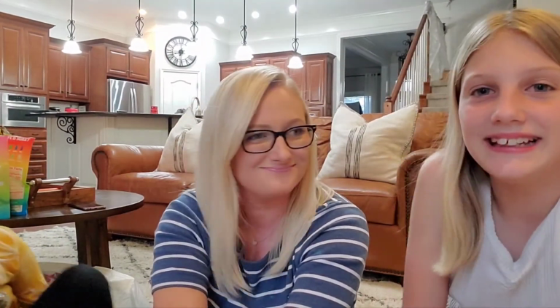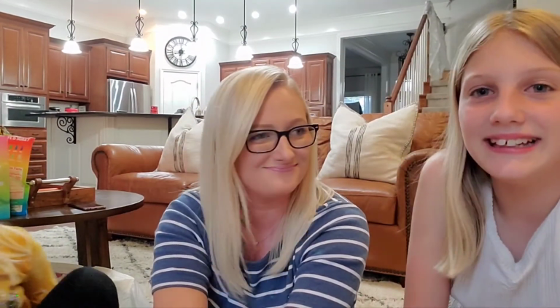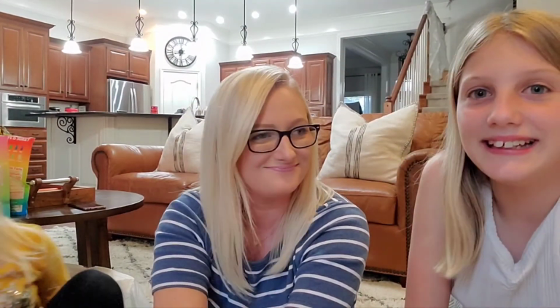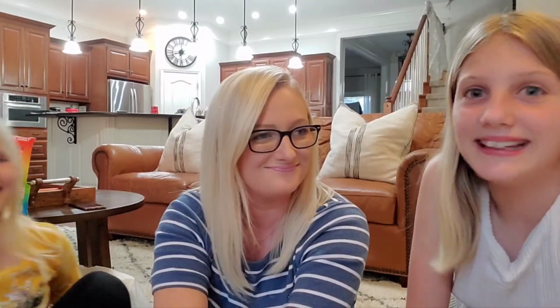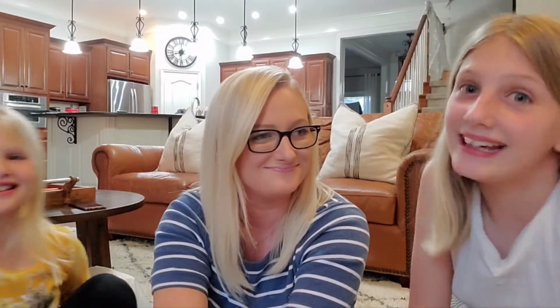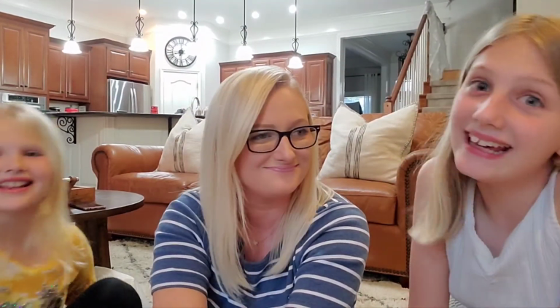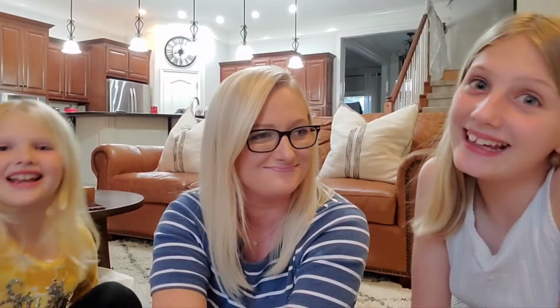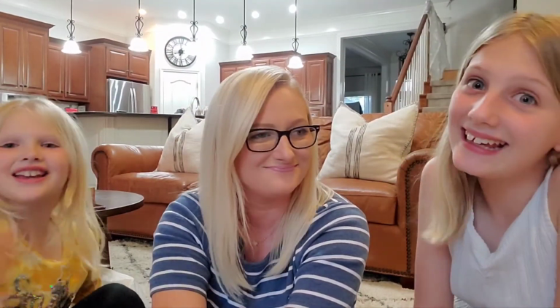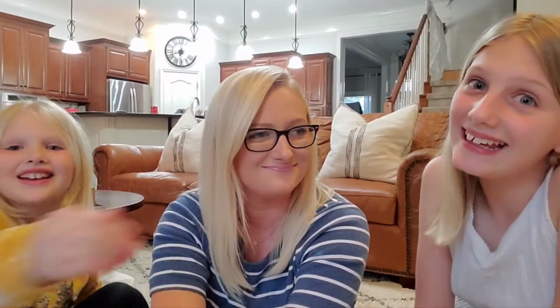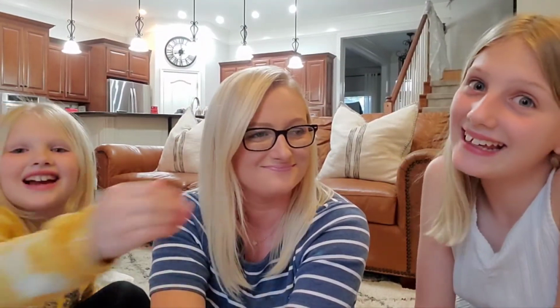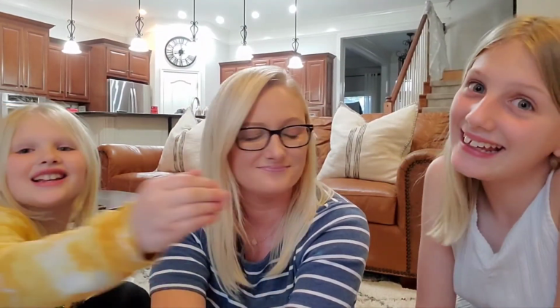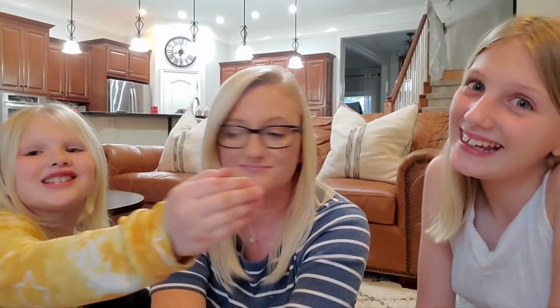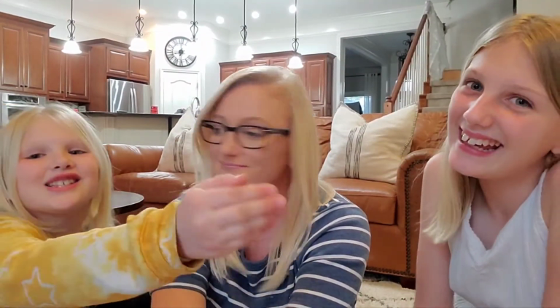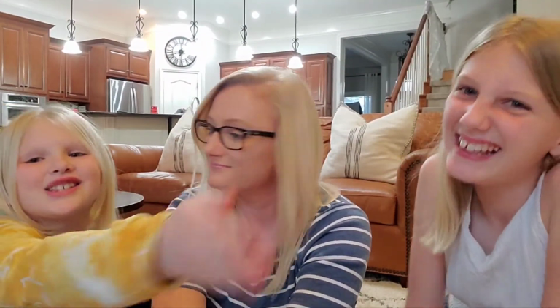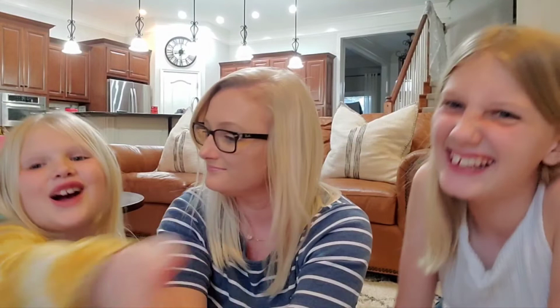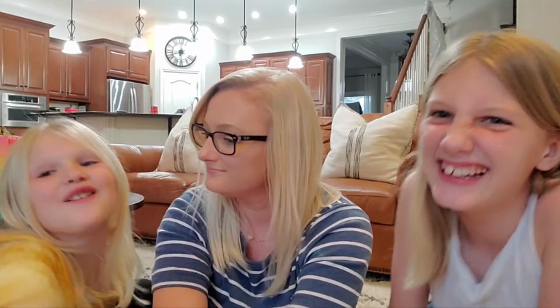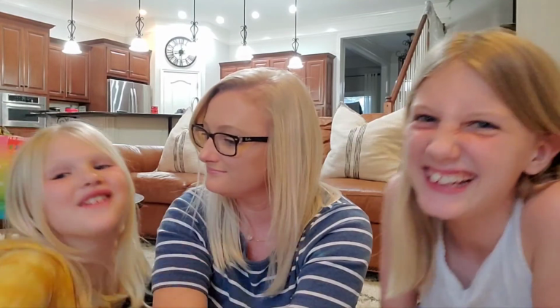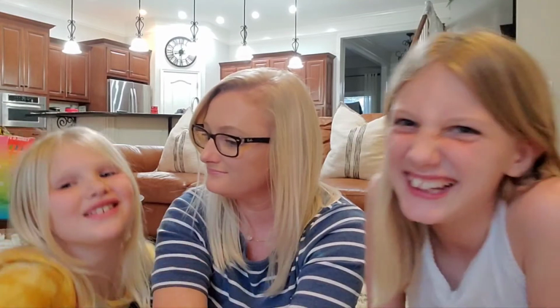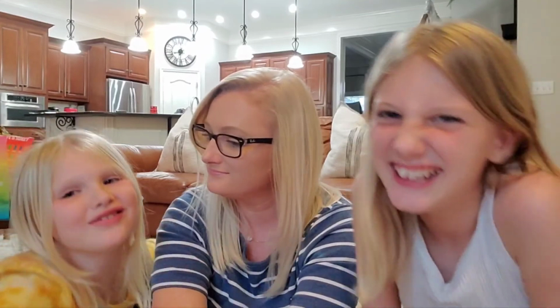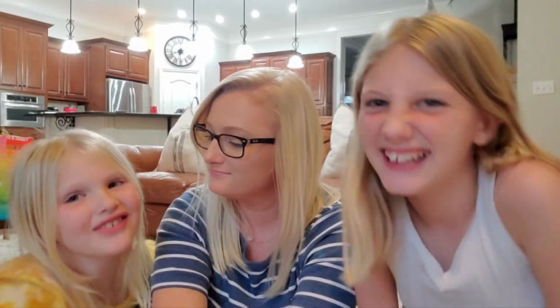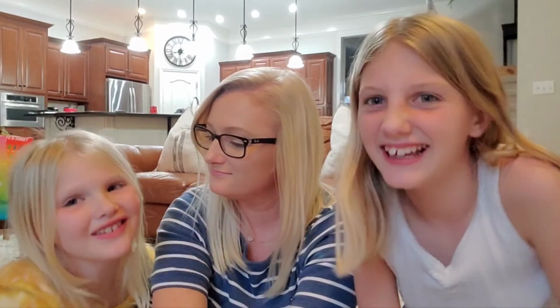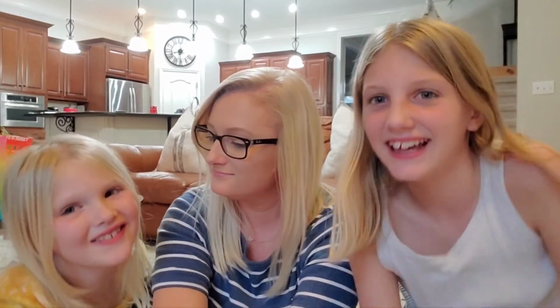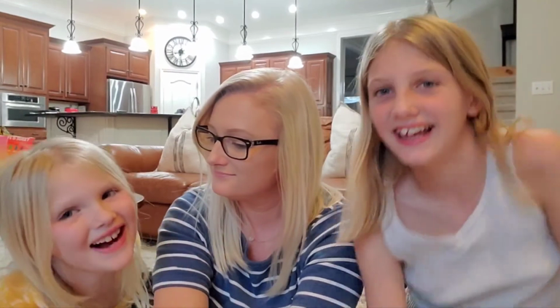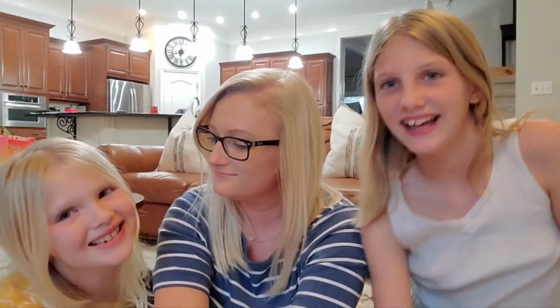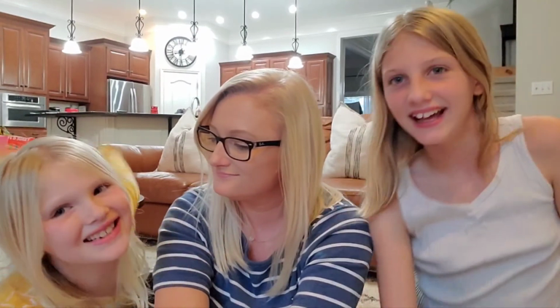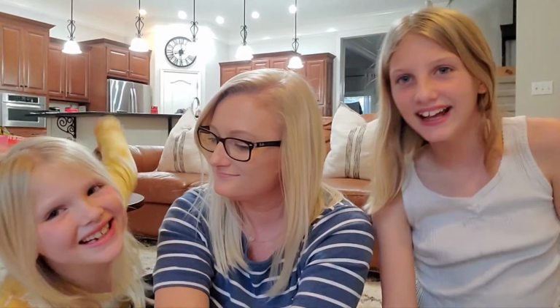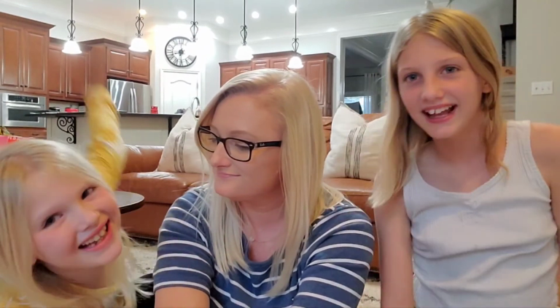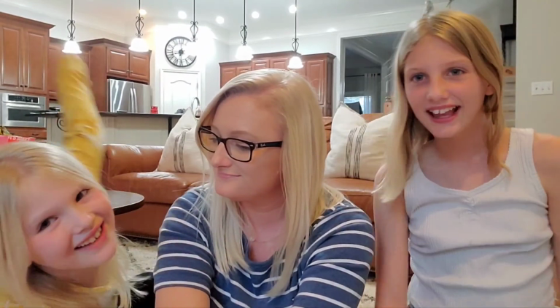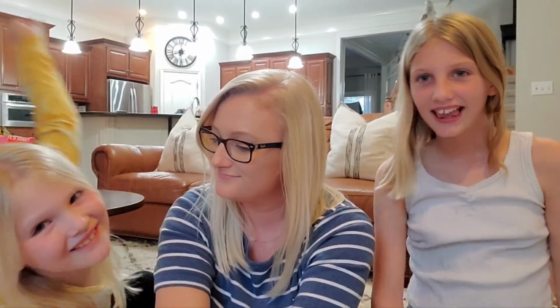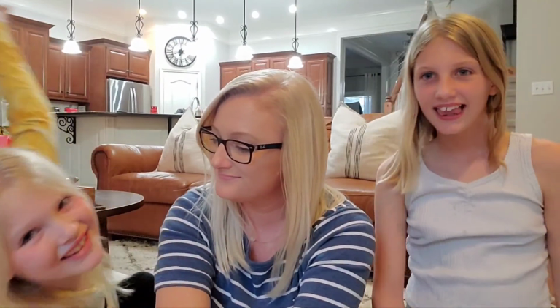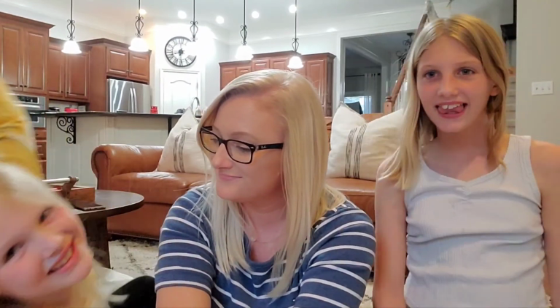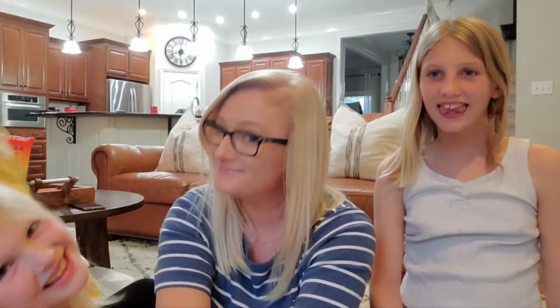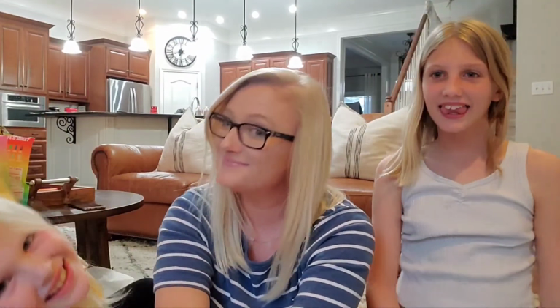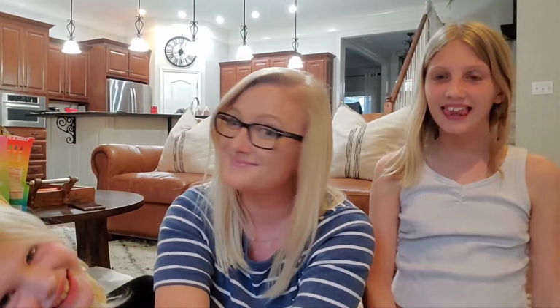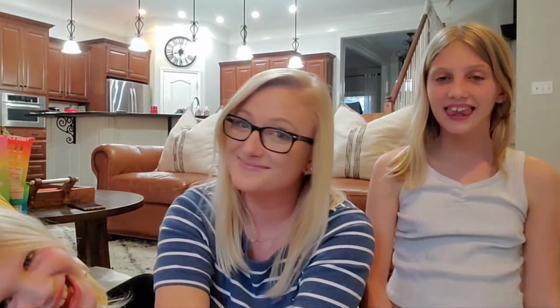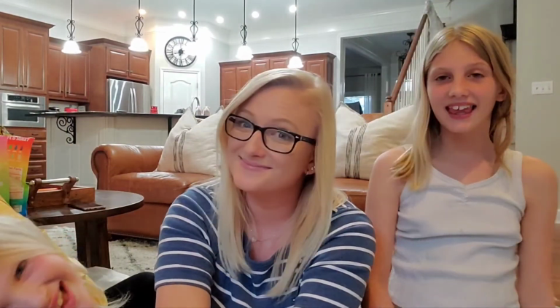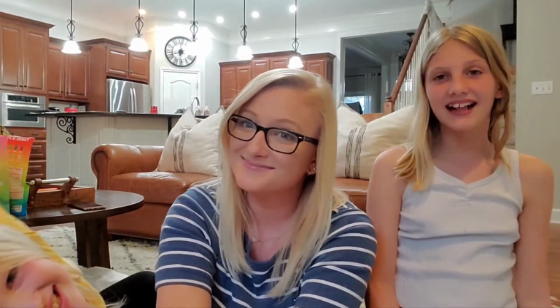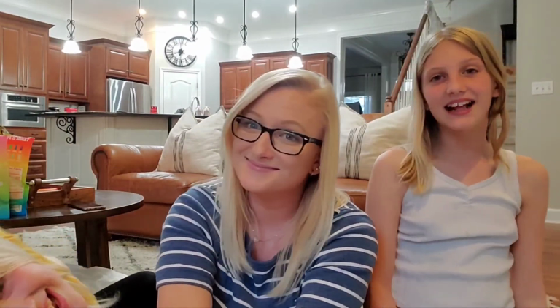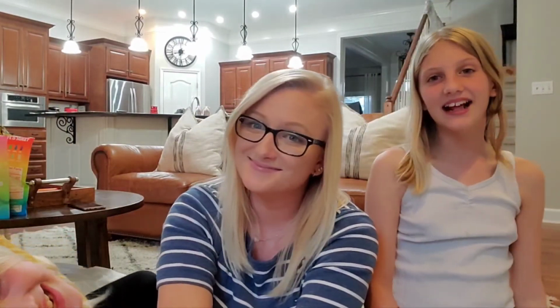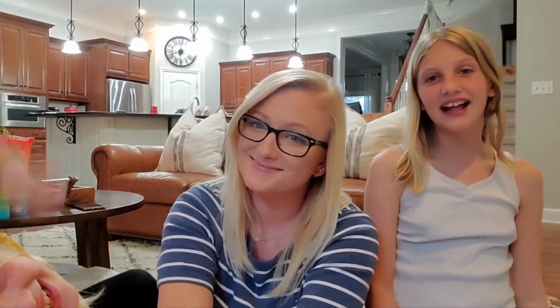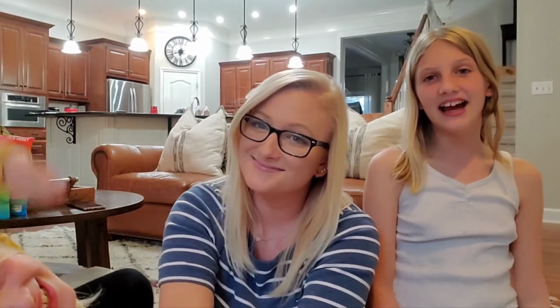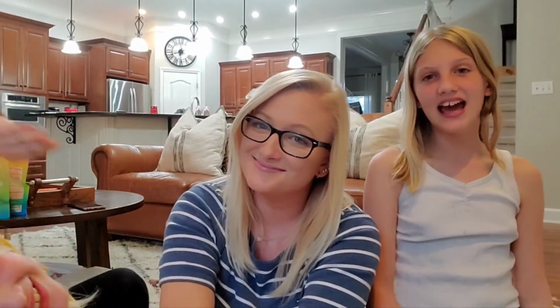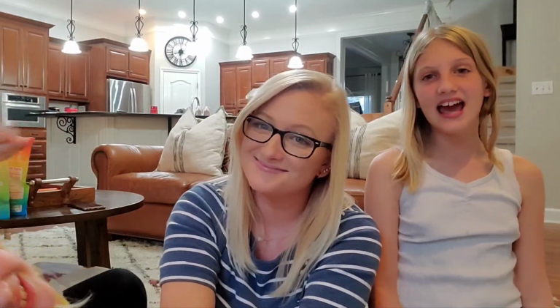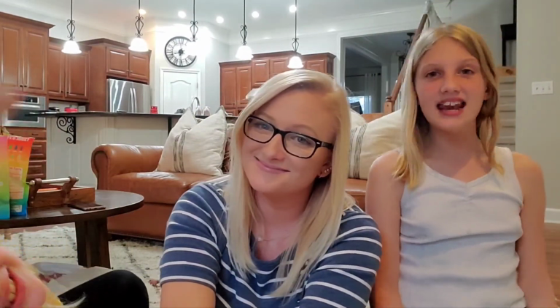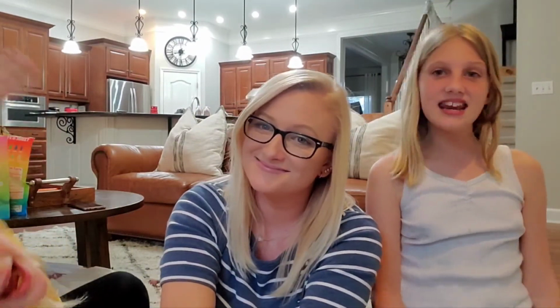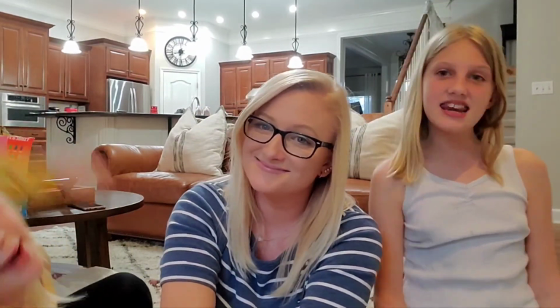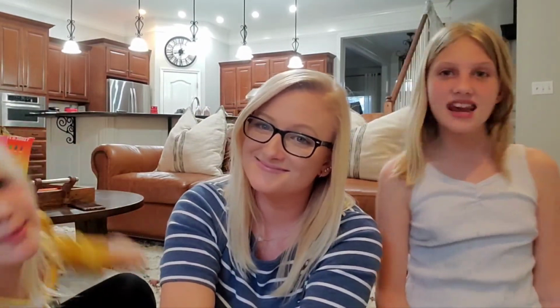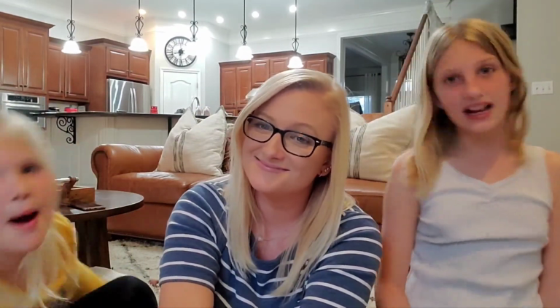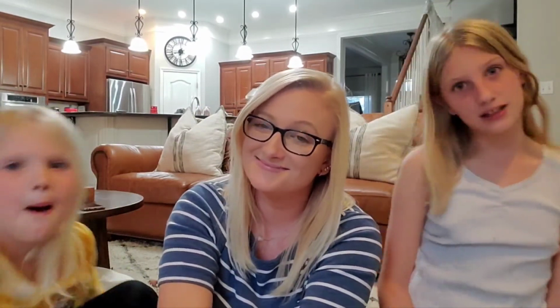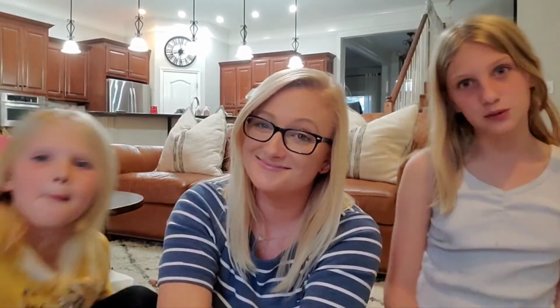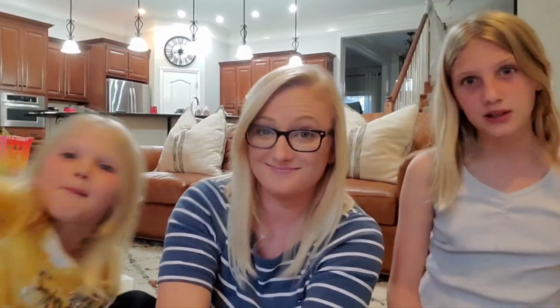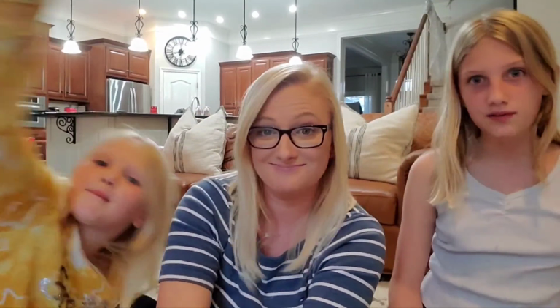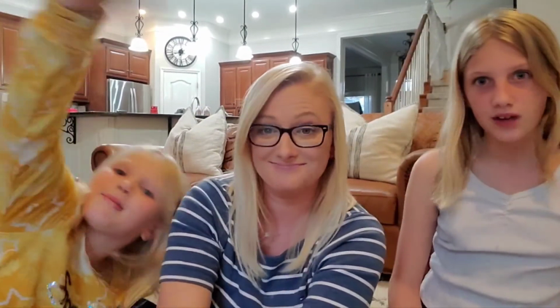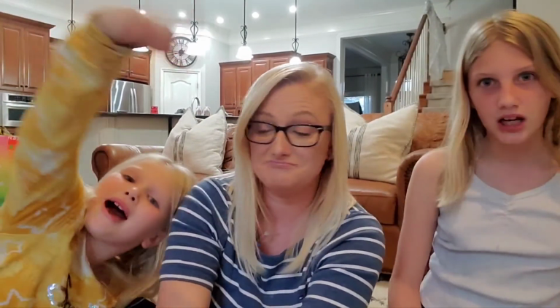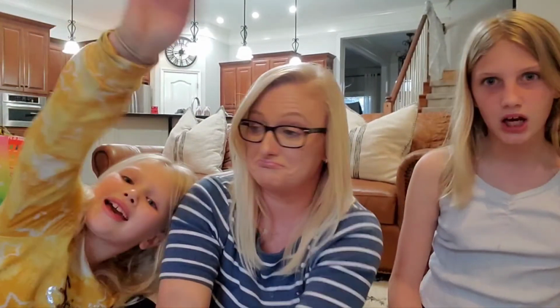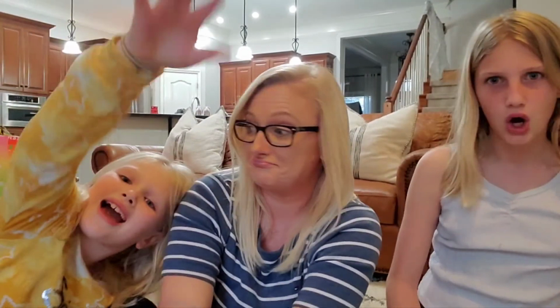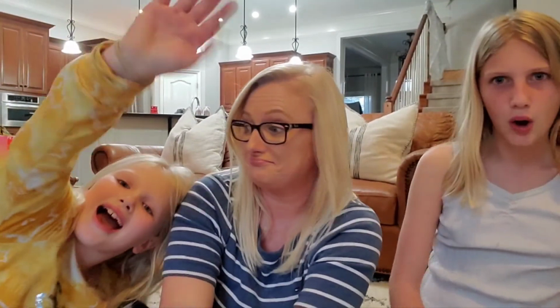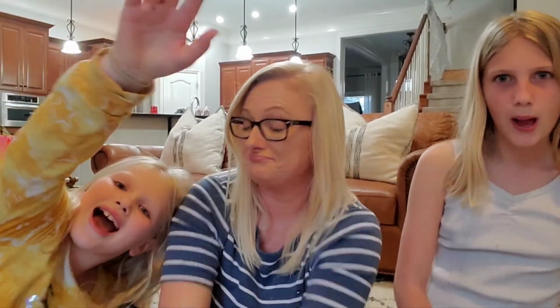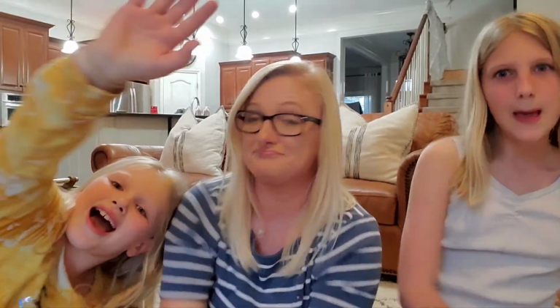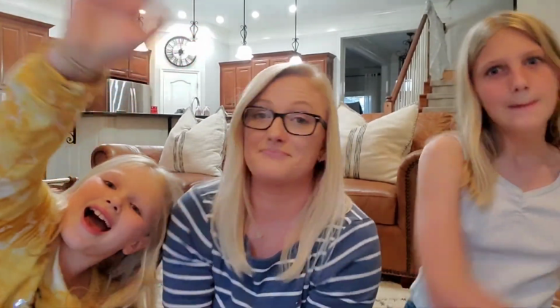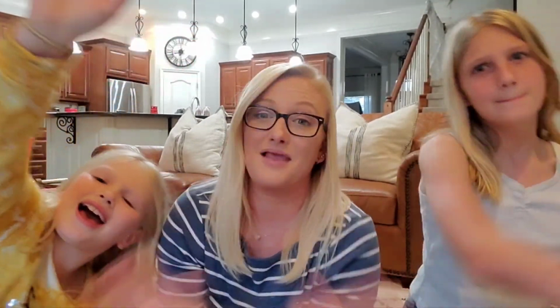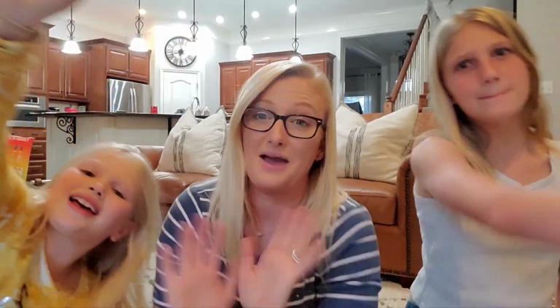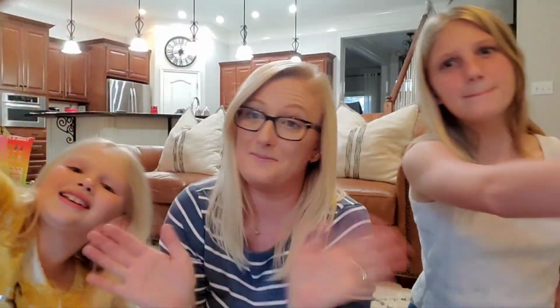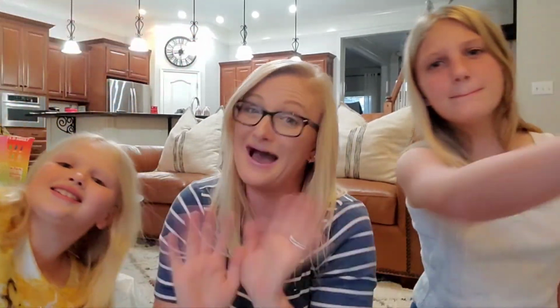Thank you guys so much for watching, and we'll see you guys next time. Next week's video — bye guys!